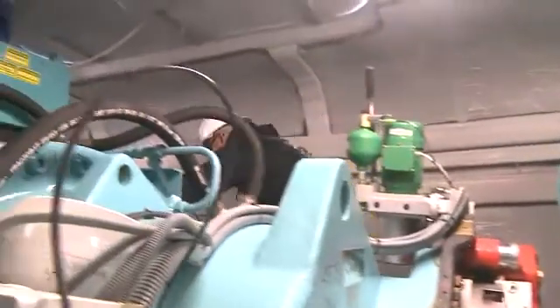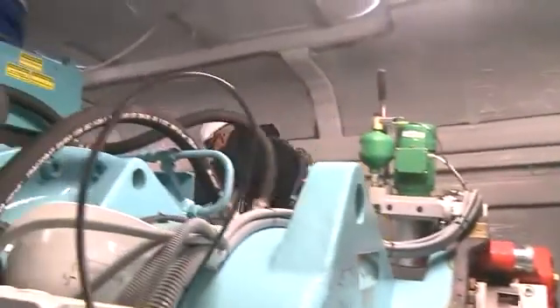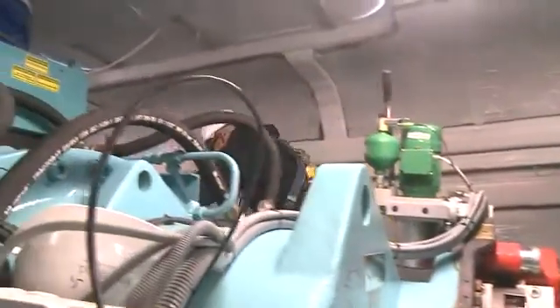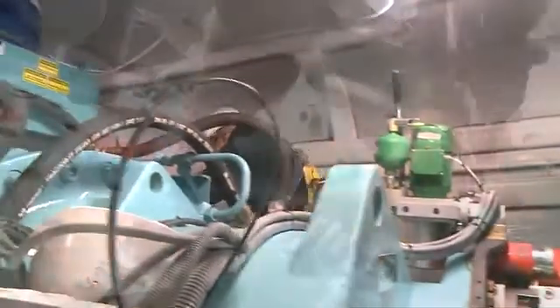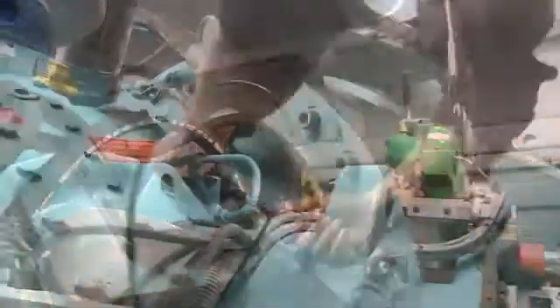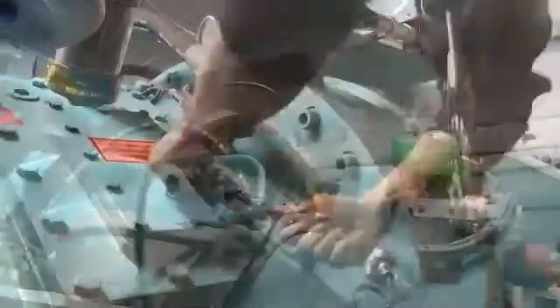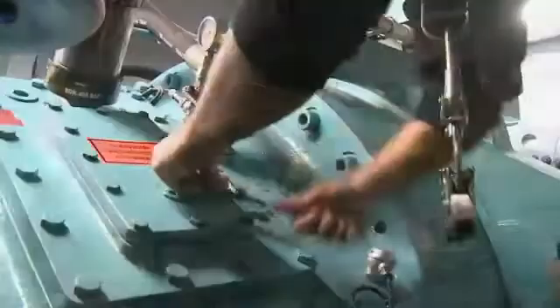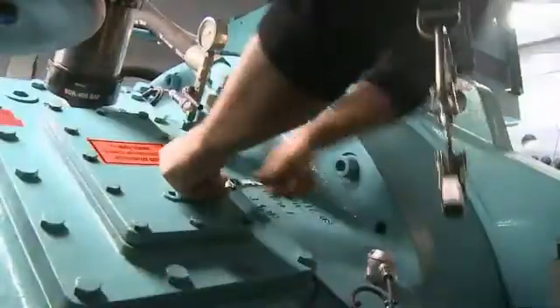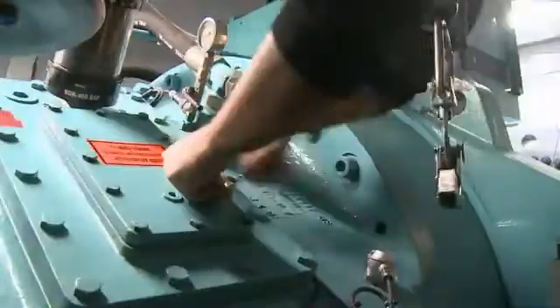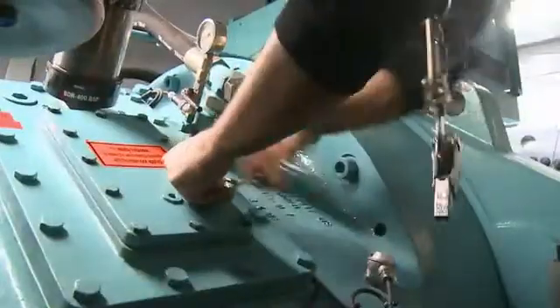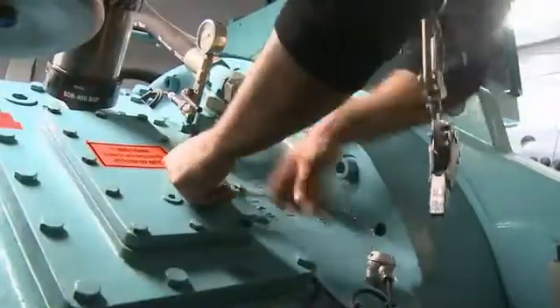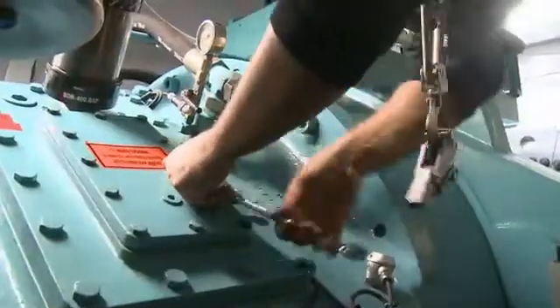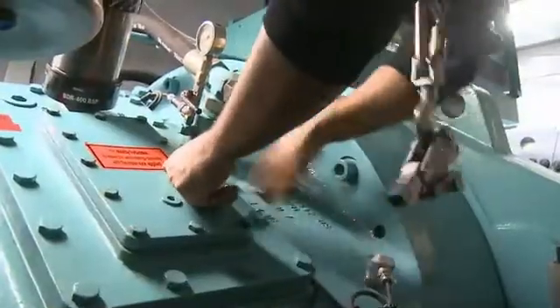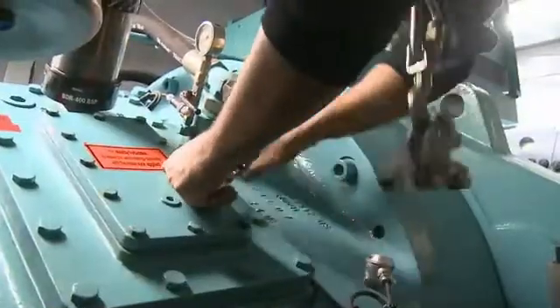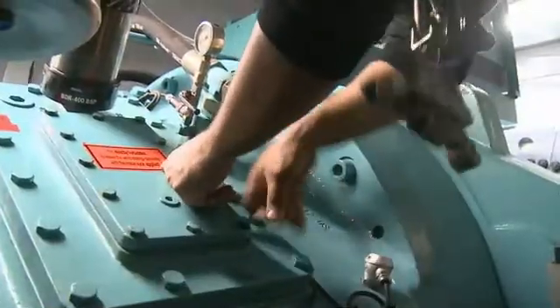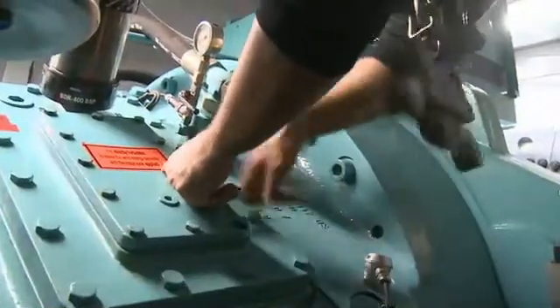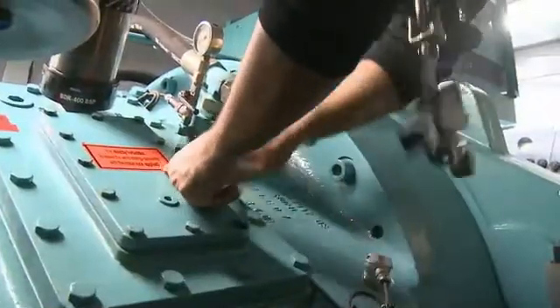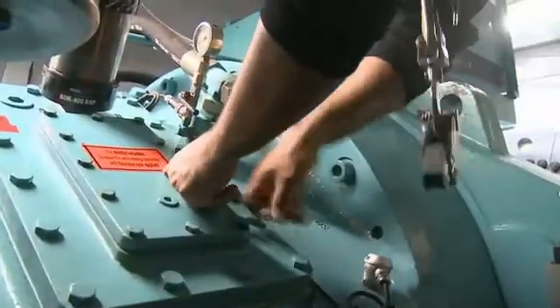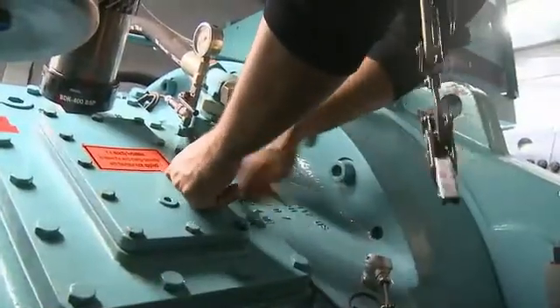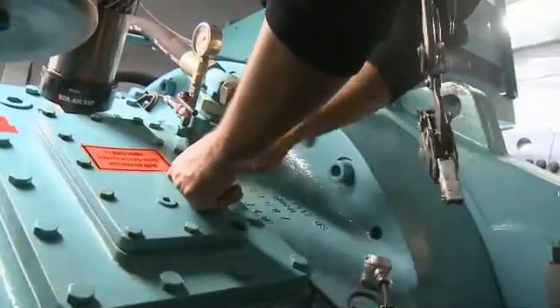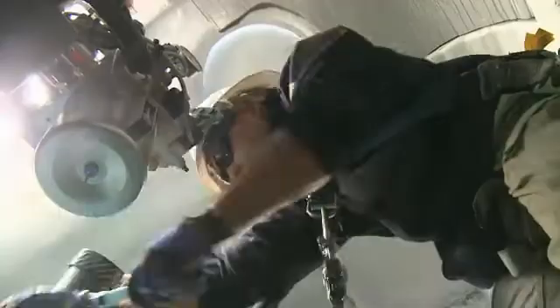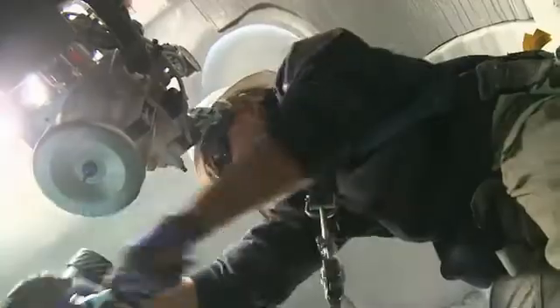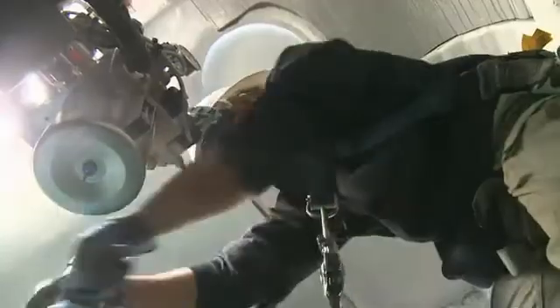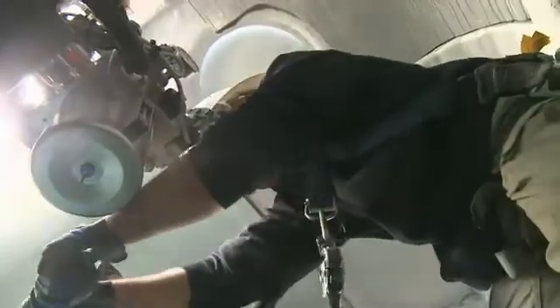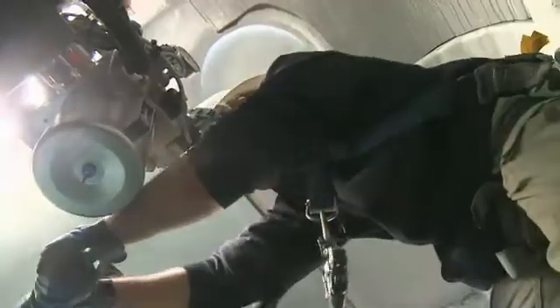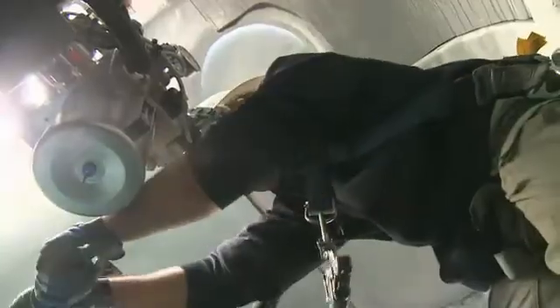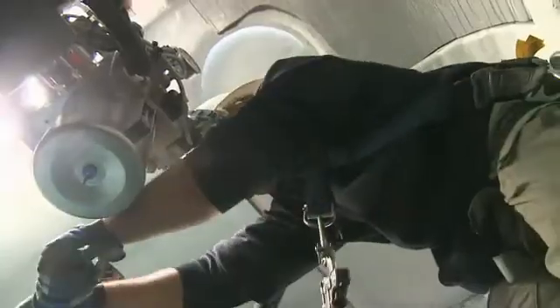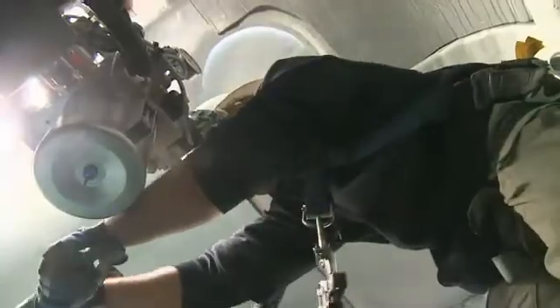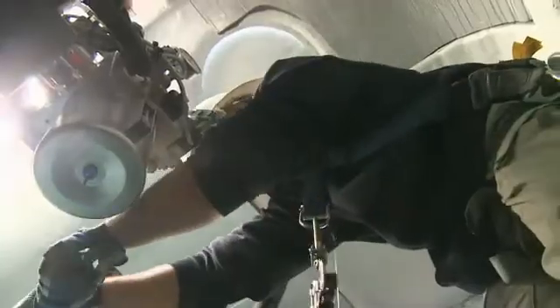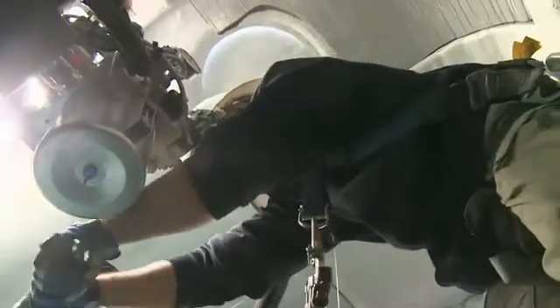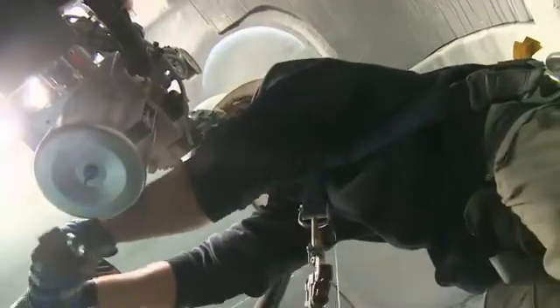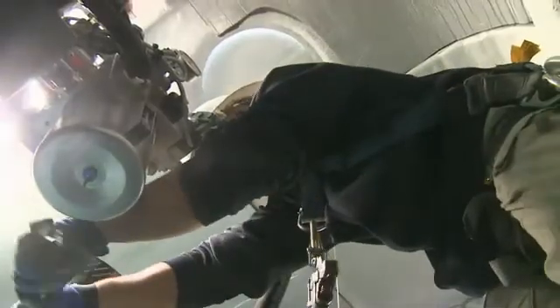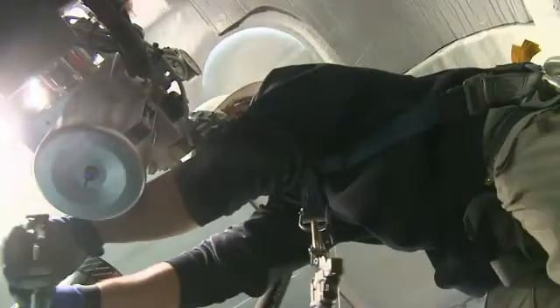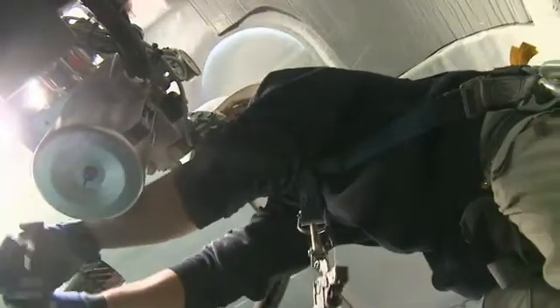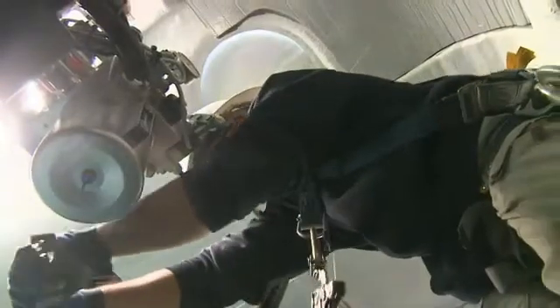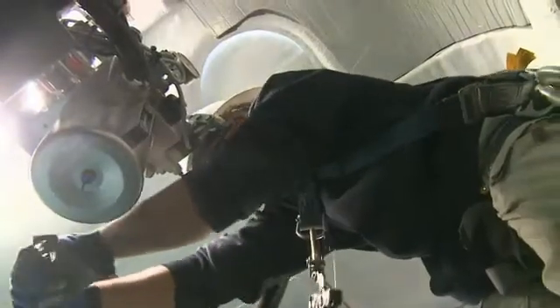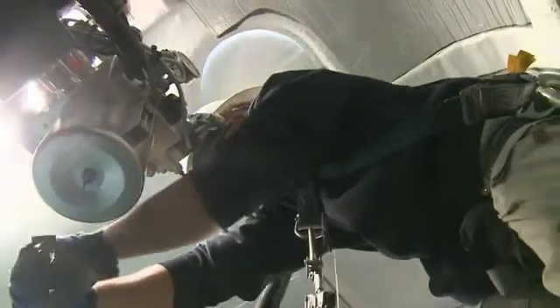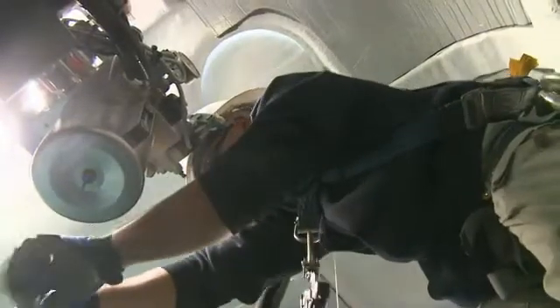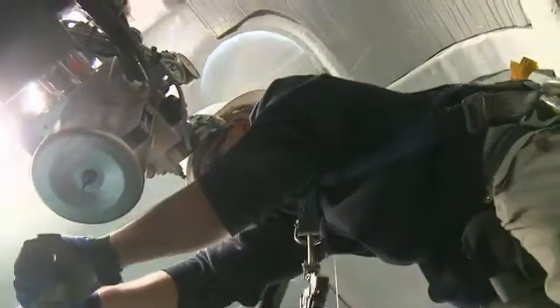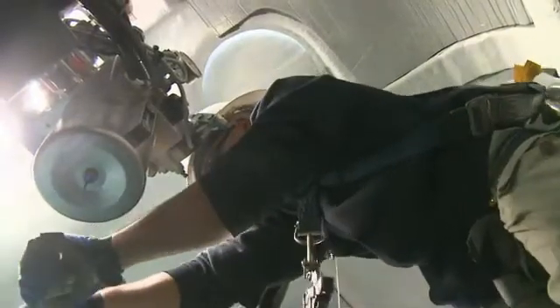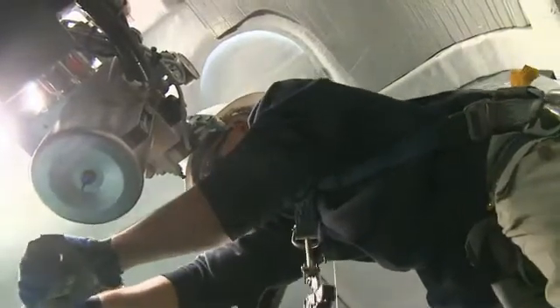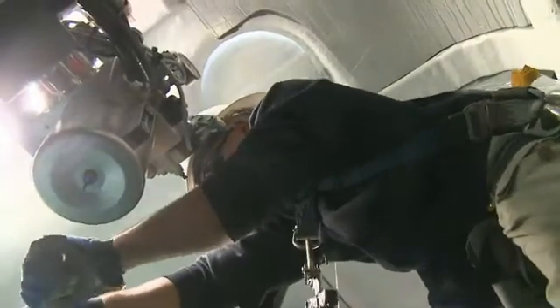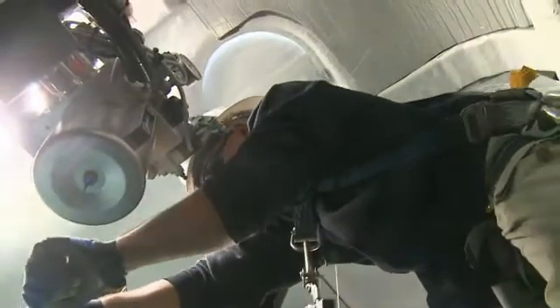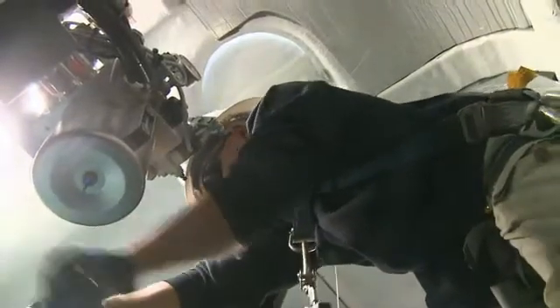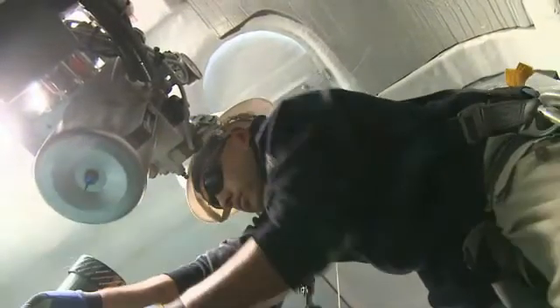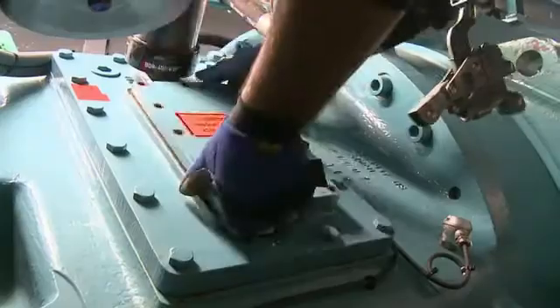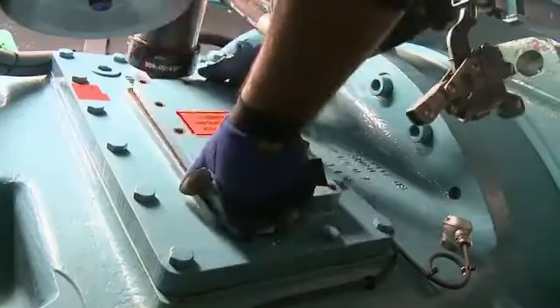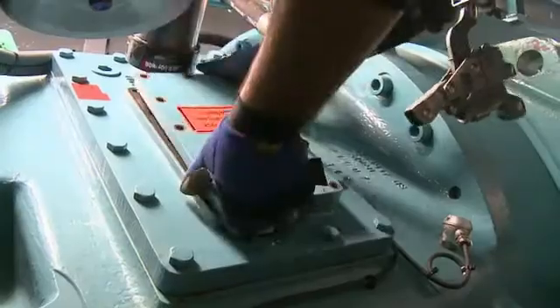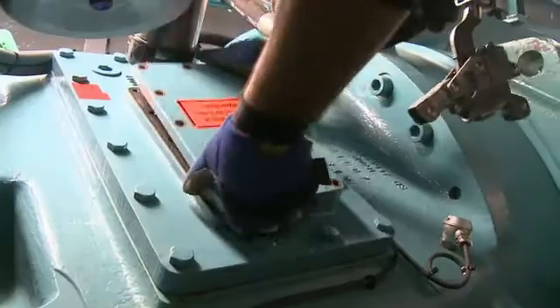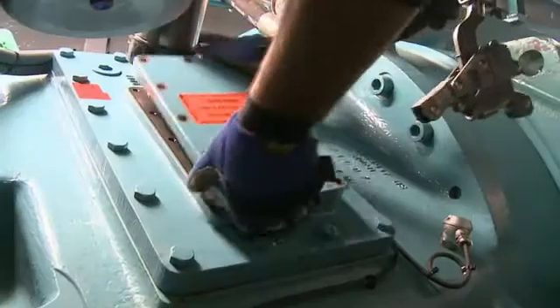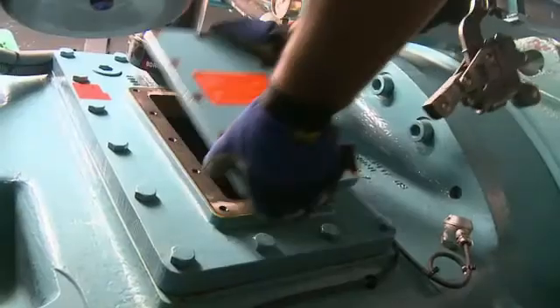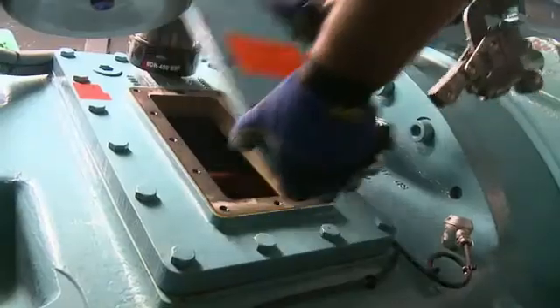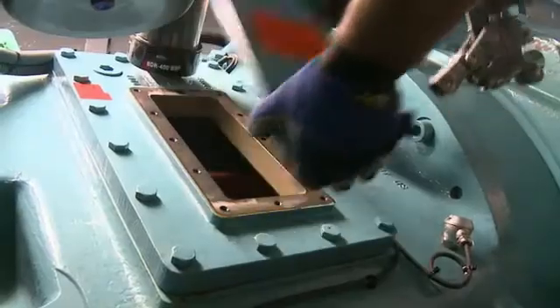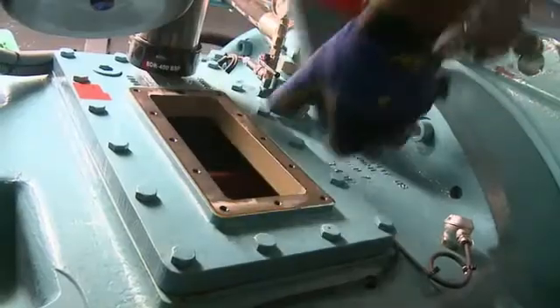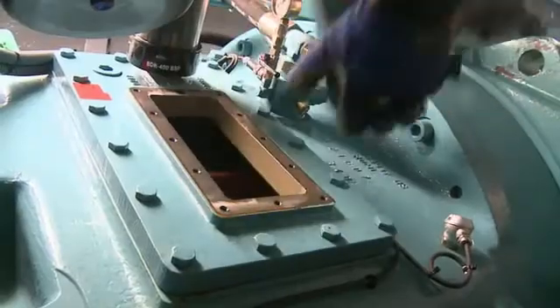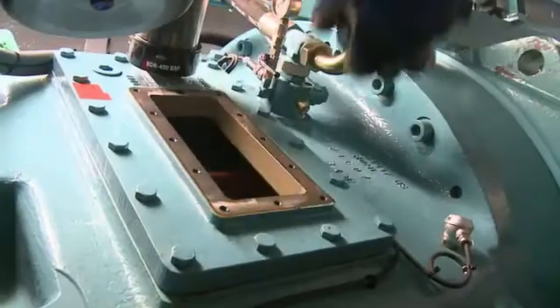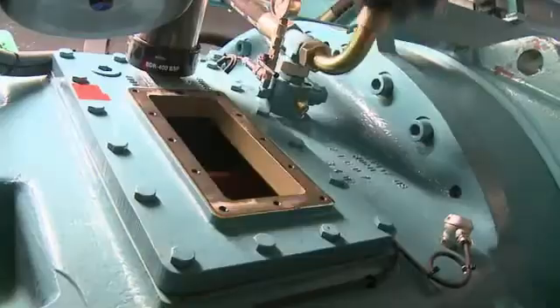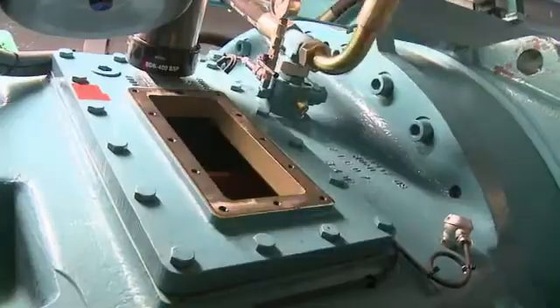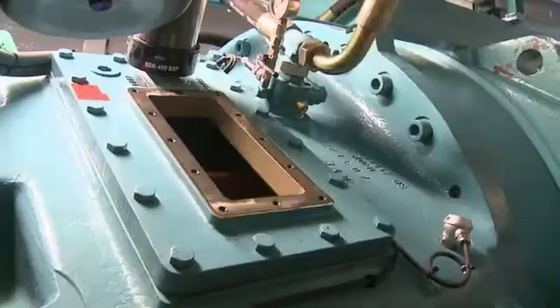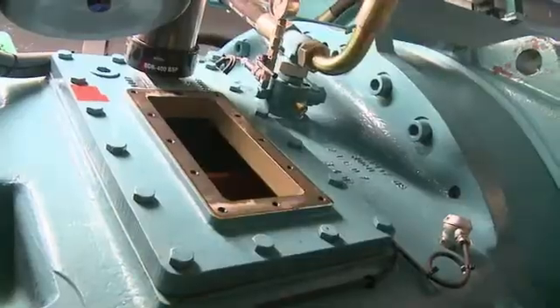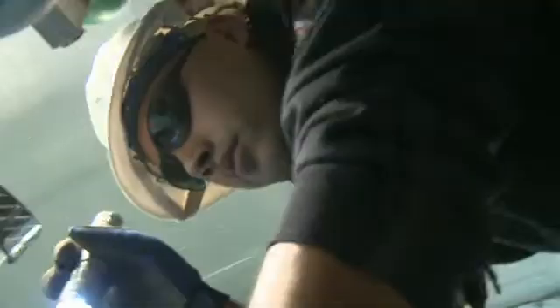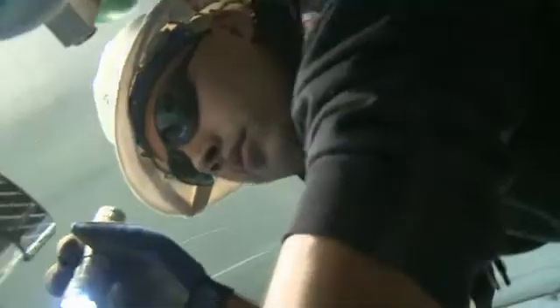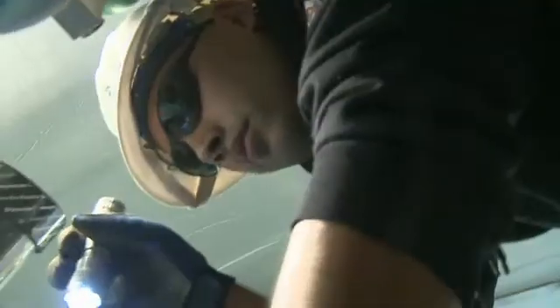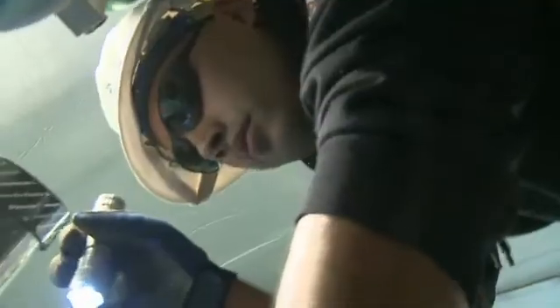Once inside the nacelle, we'll inspect the frame, oil level in the gearbox, filtering, and anything that looks out of the ordinary.